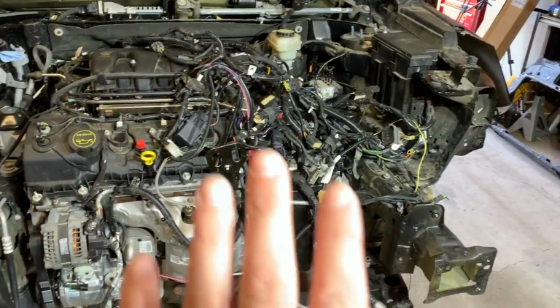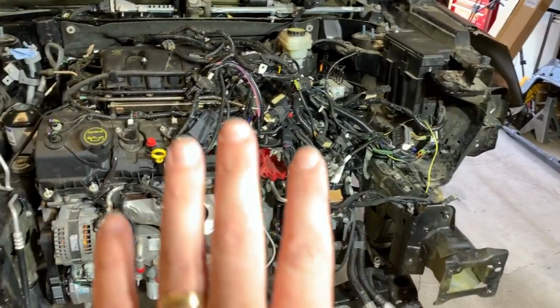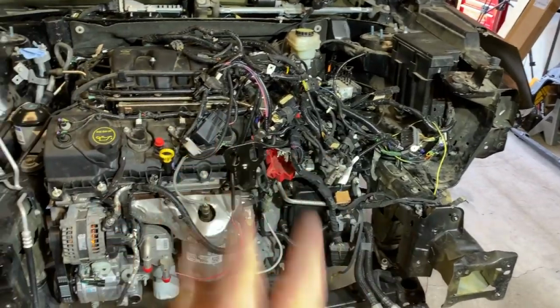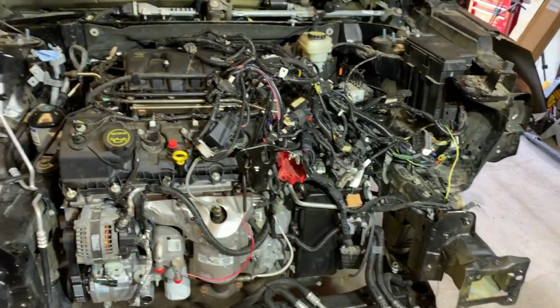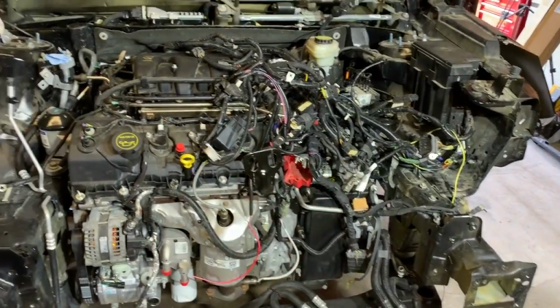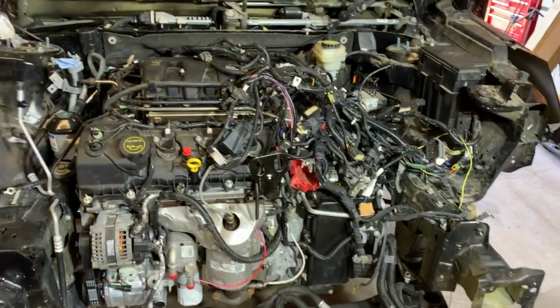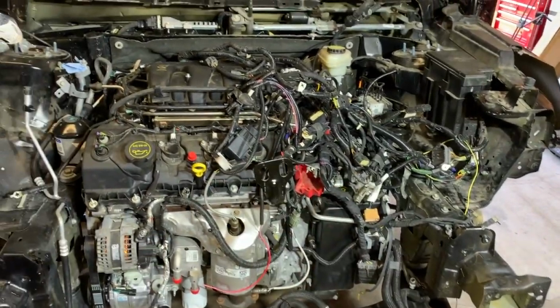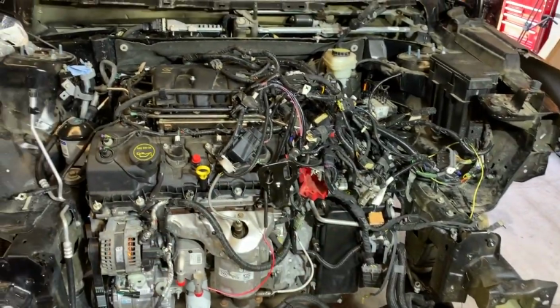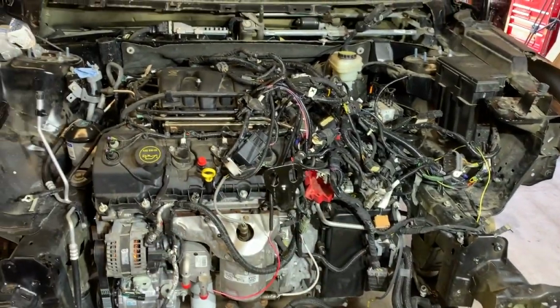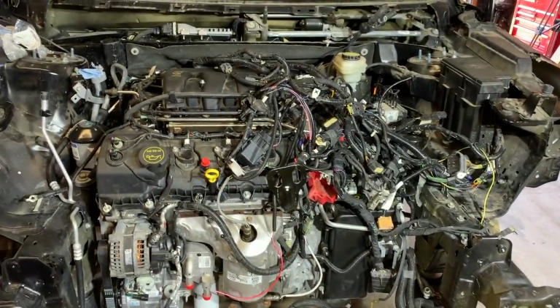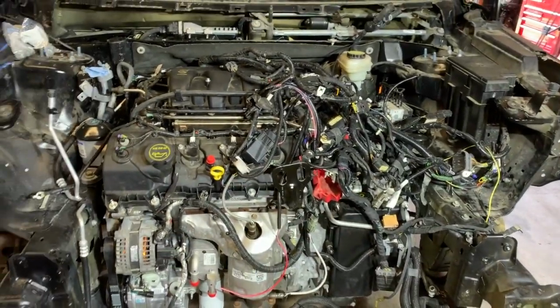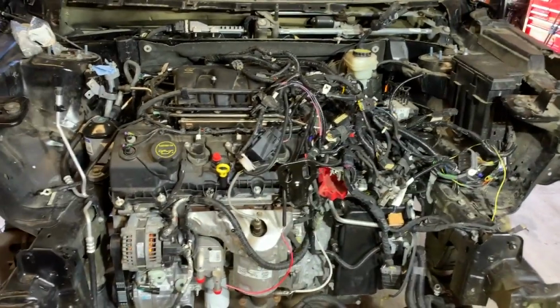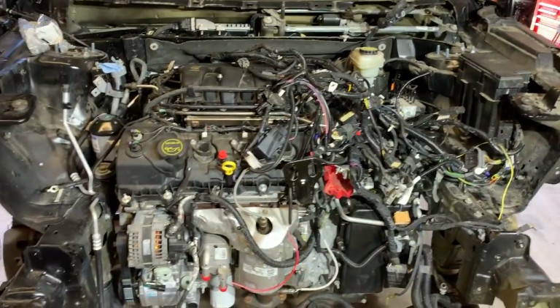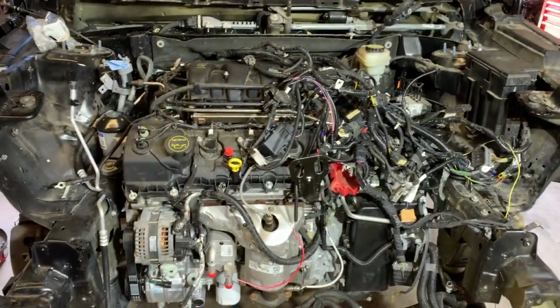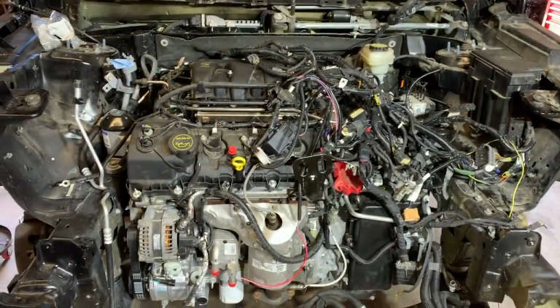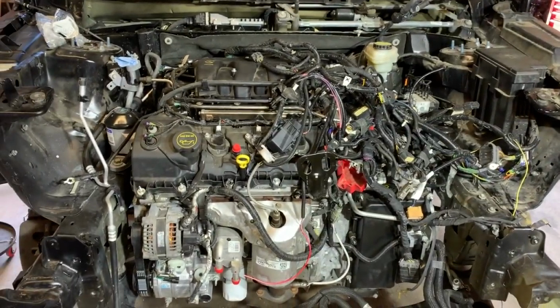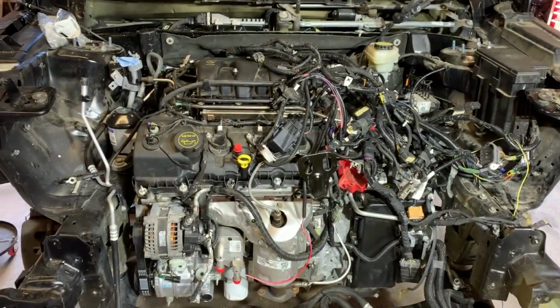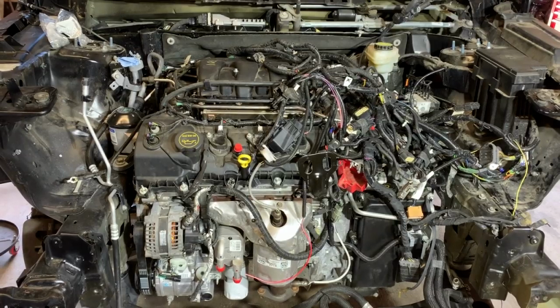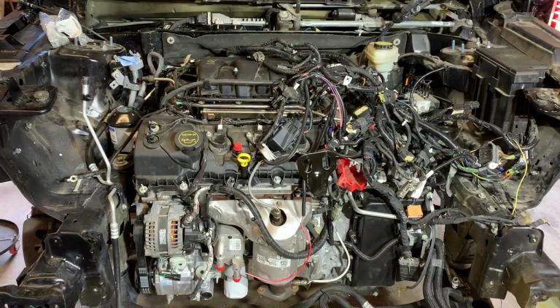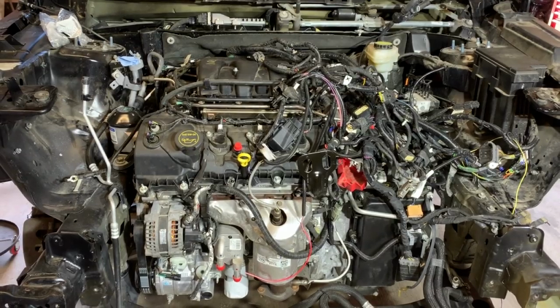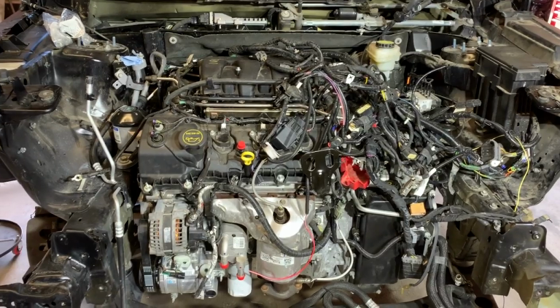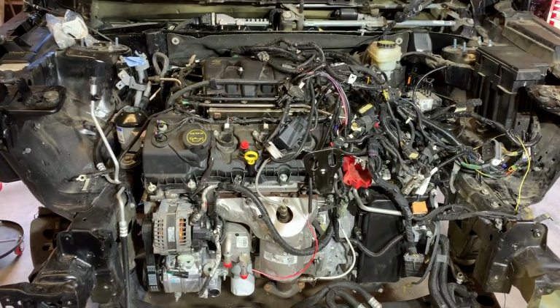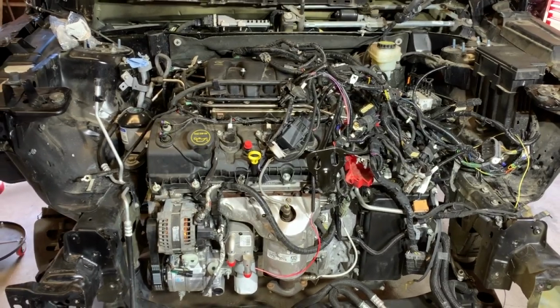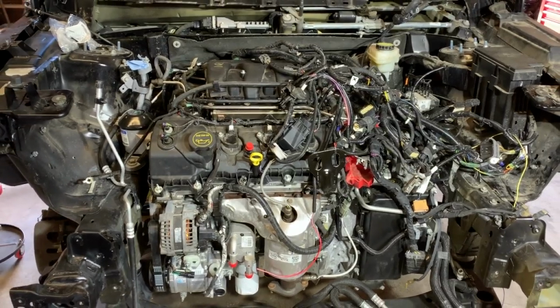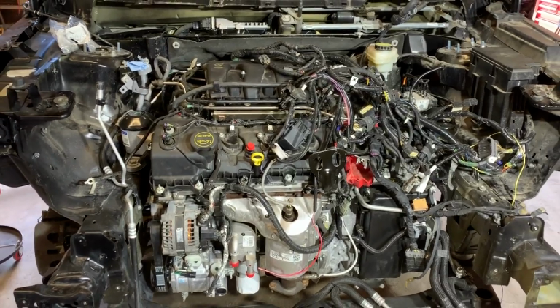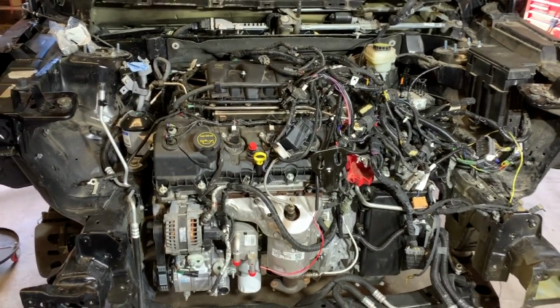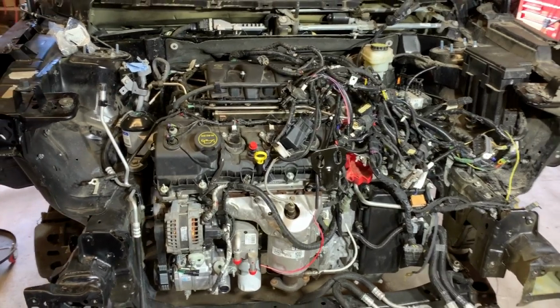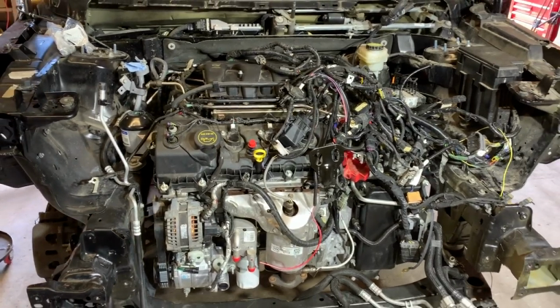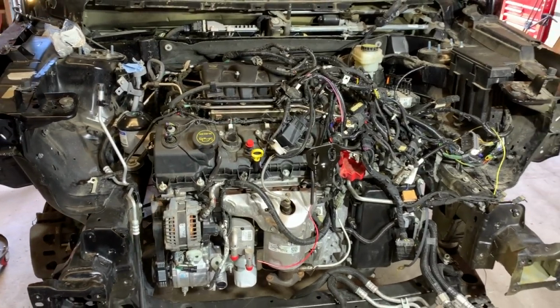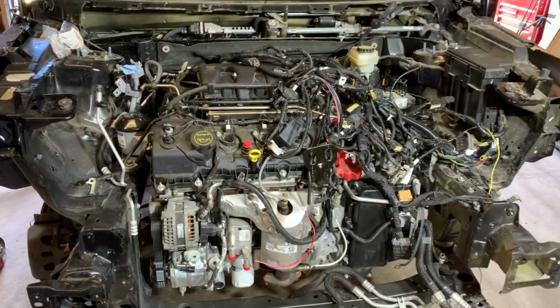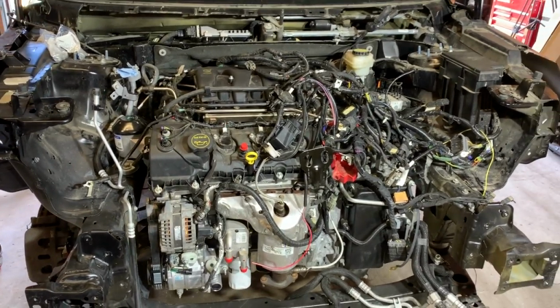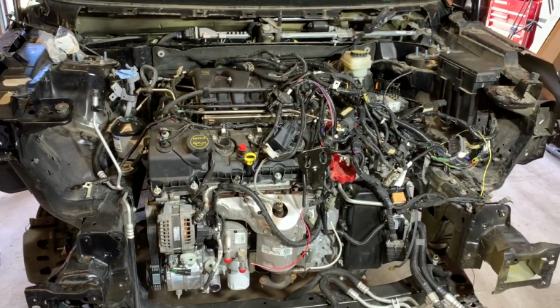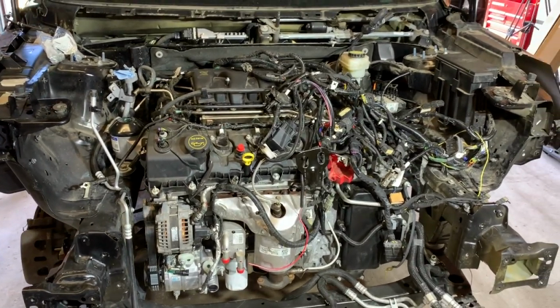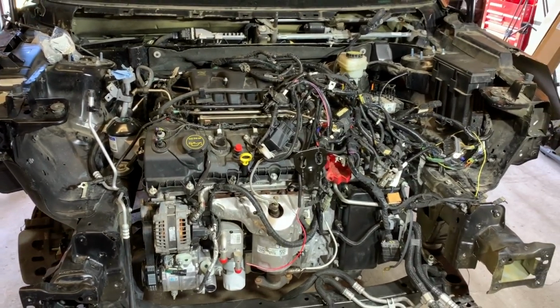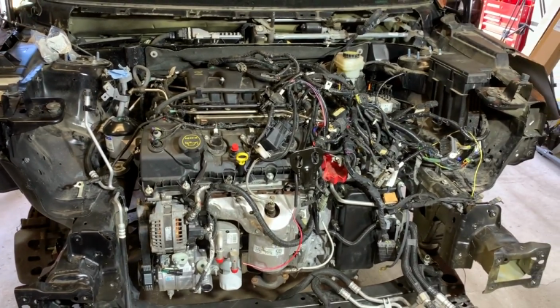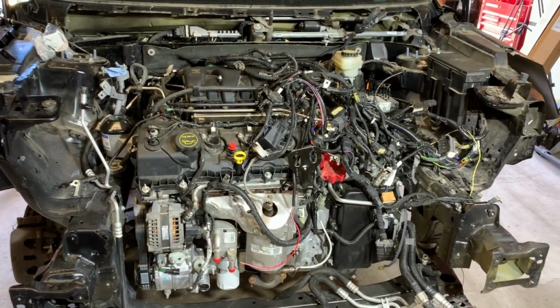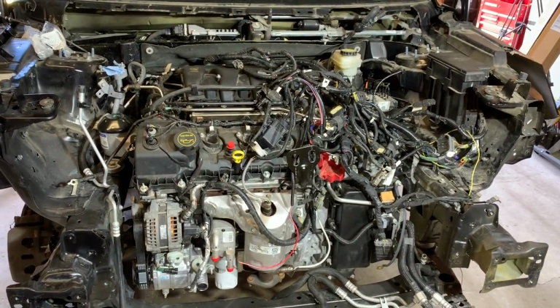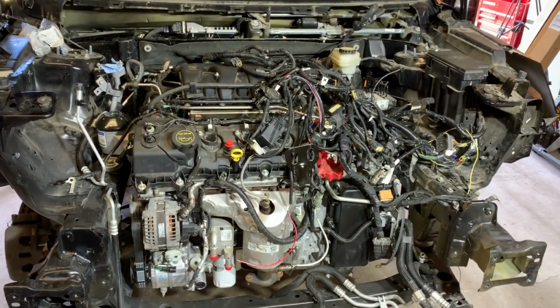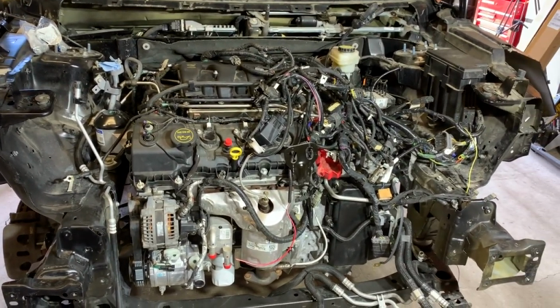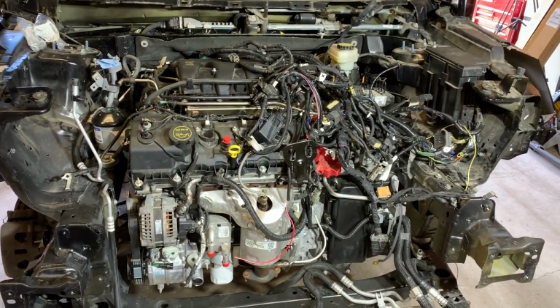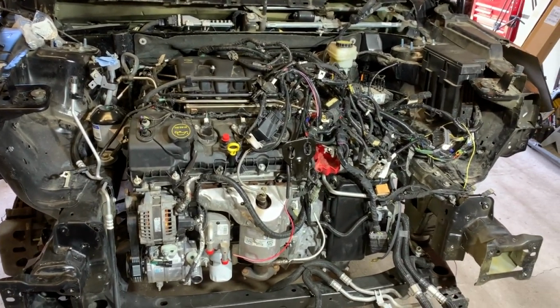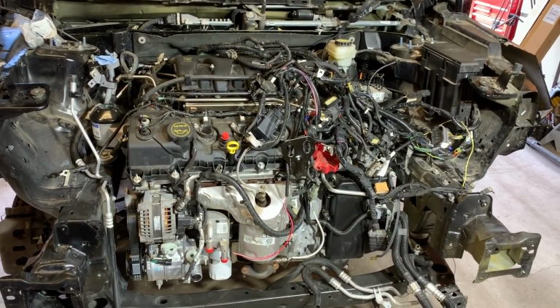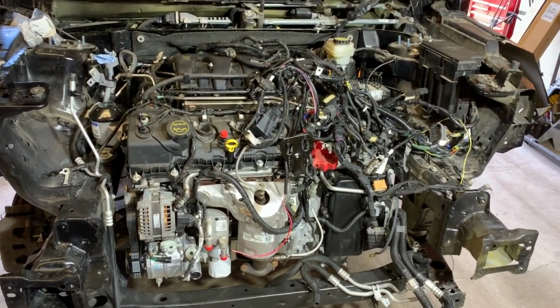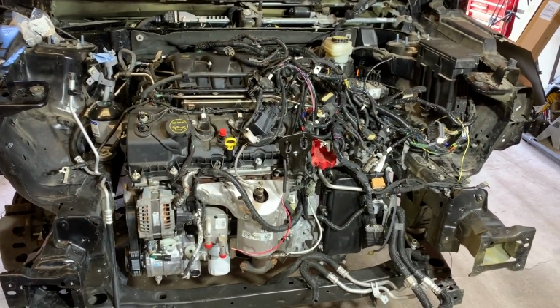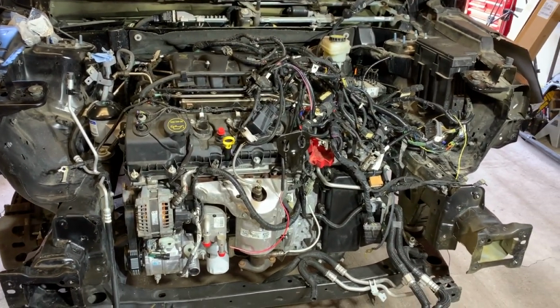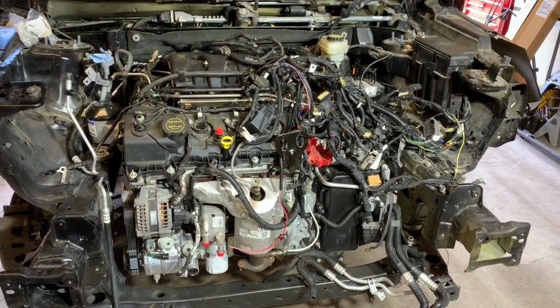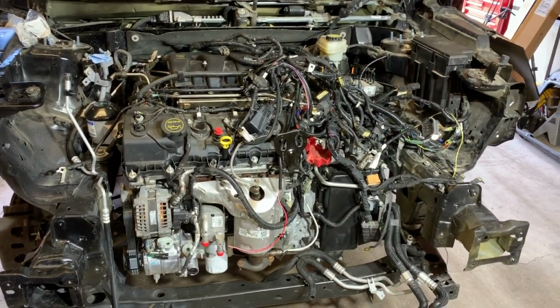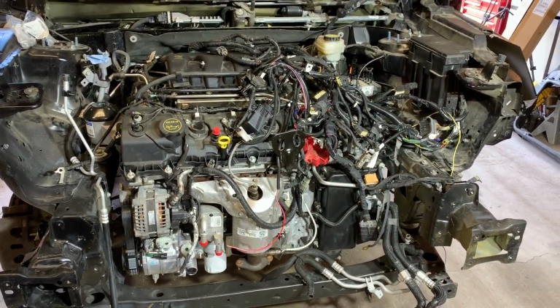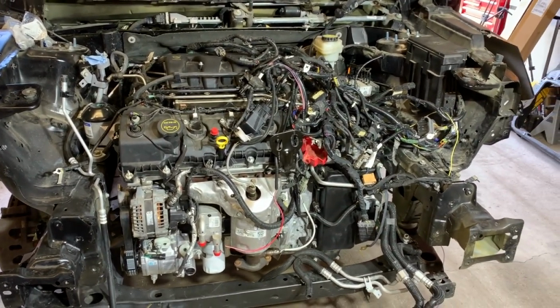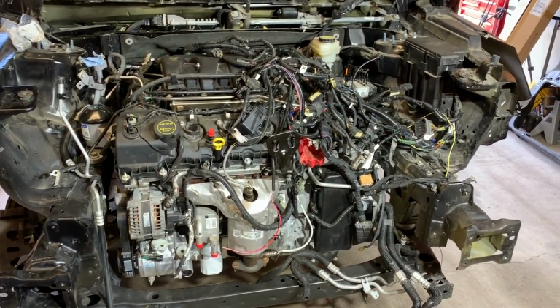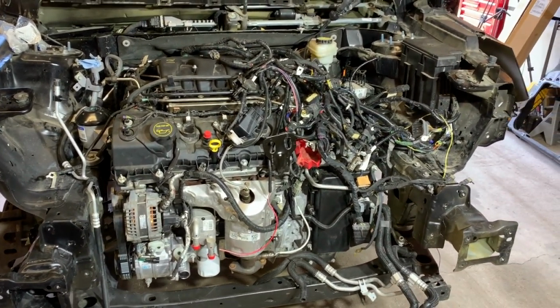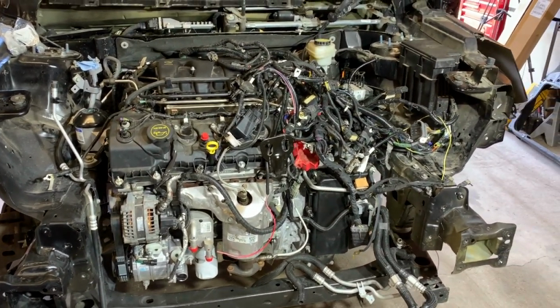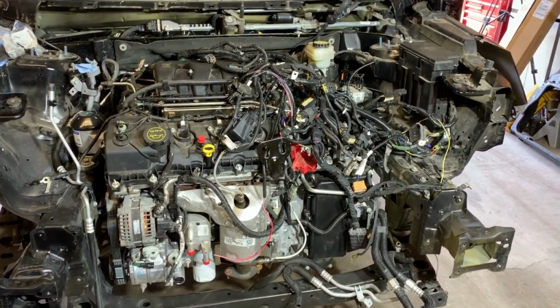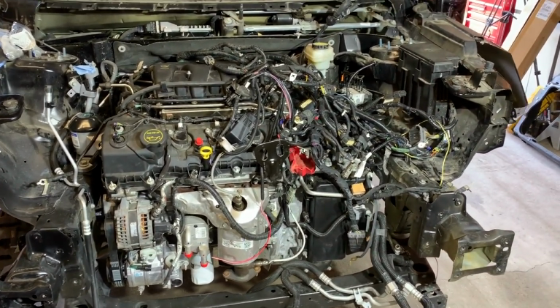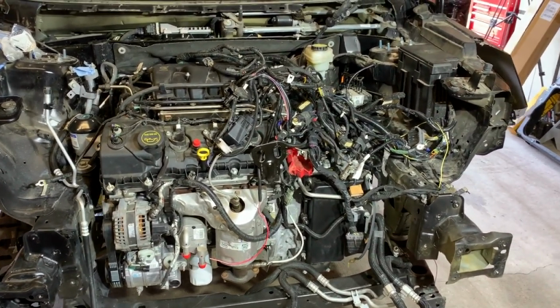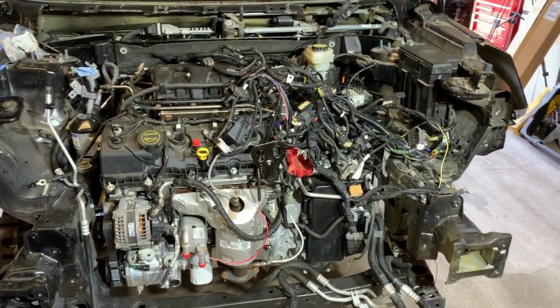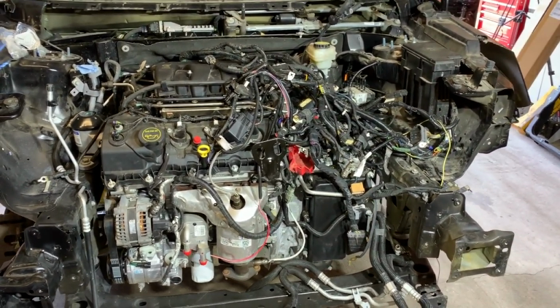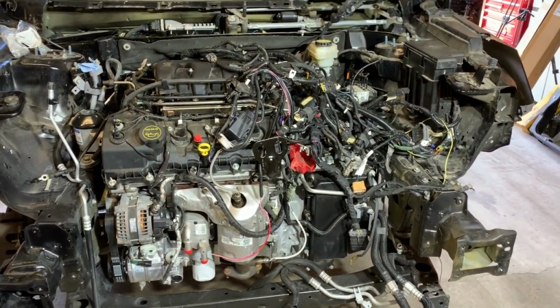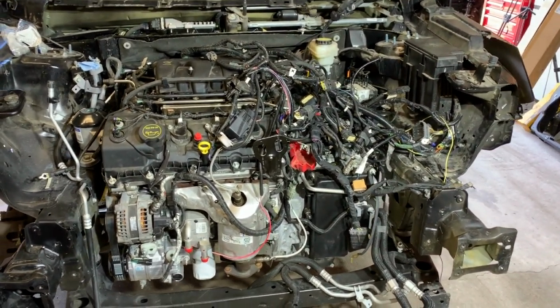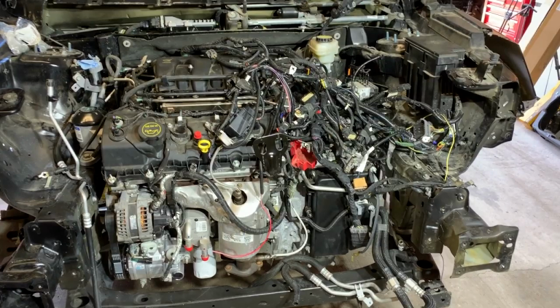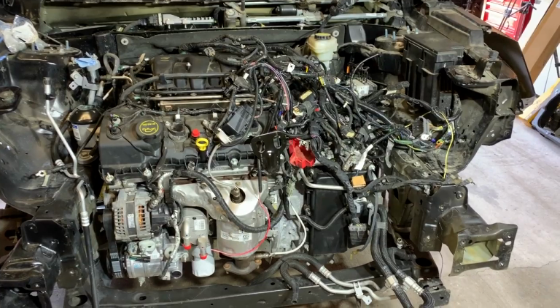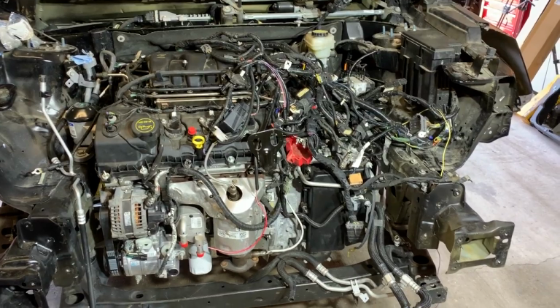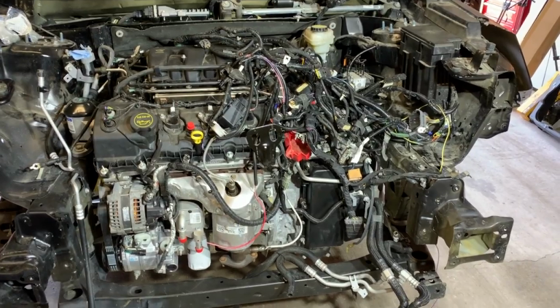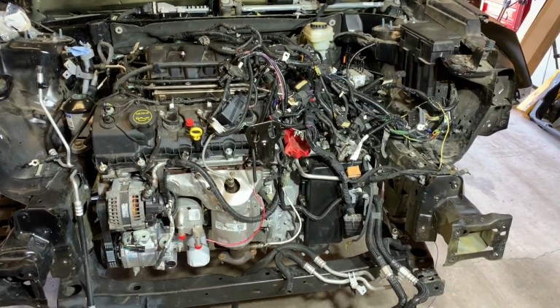So here is our 850-mile engine. Let me give you a quick rundown on everything we need to do to get this engine ready to start.